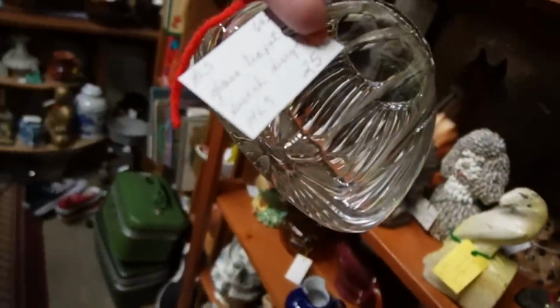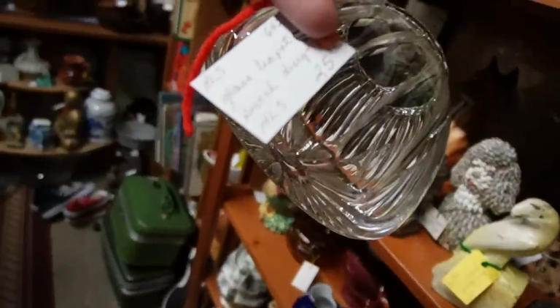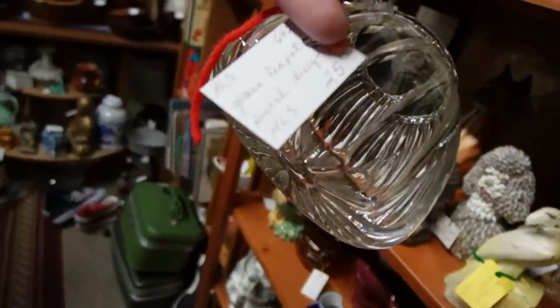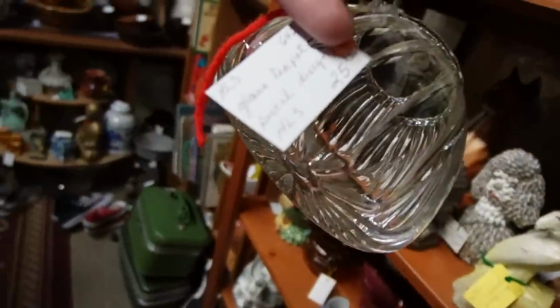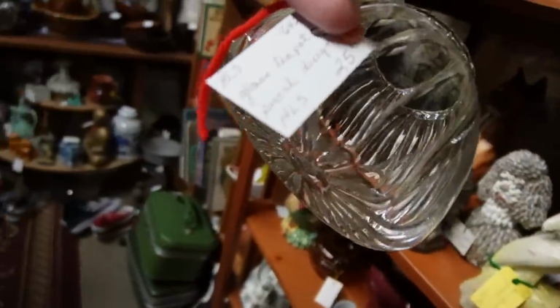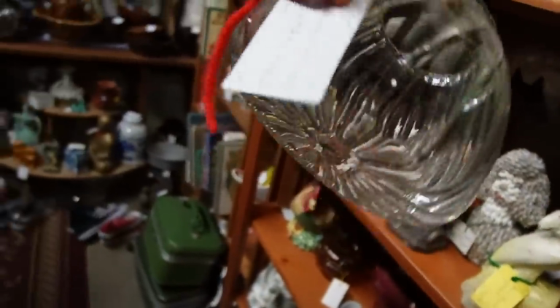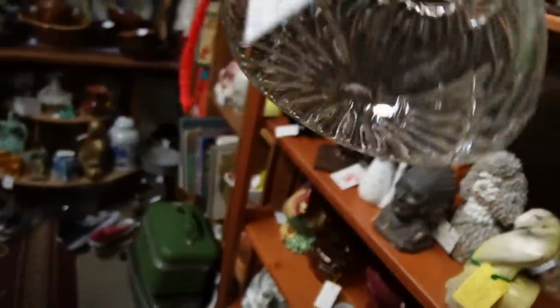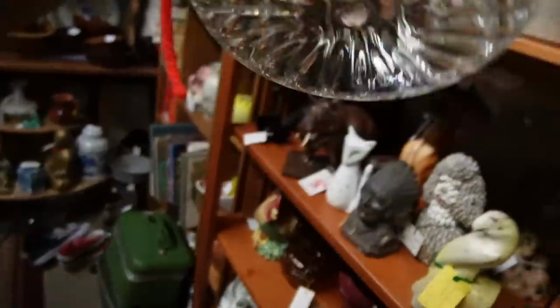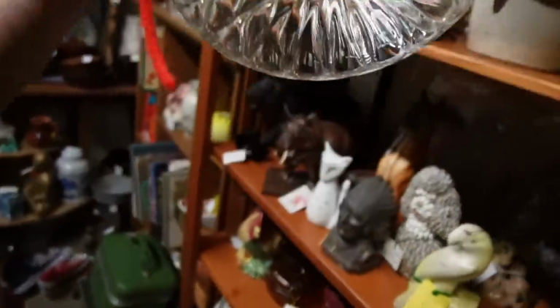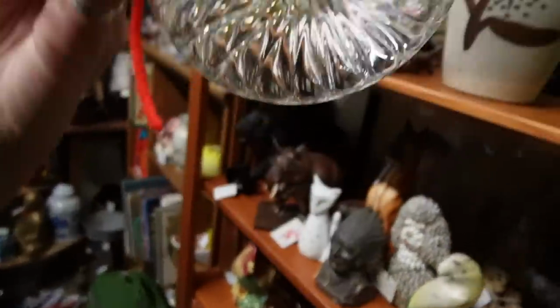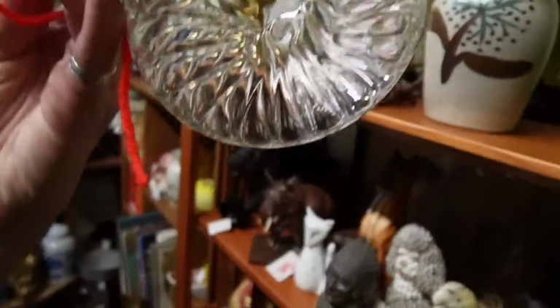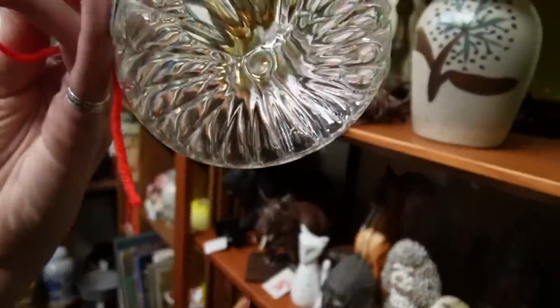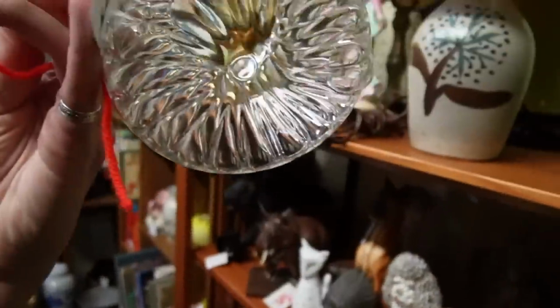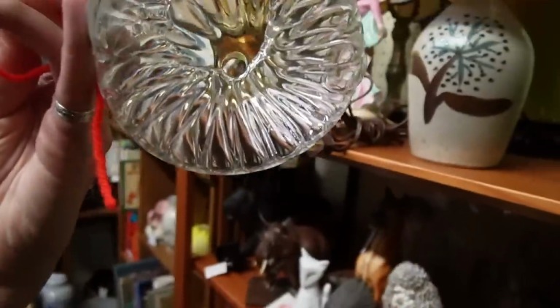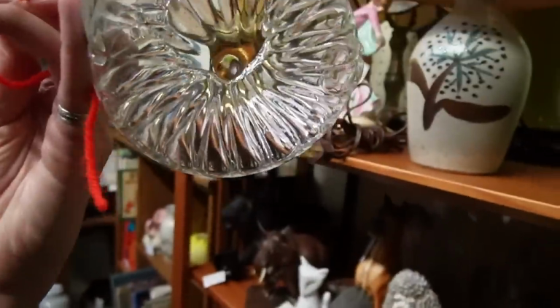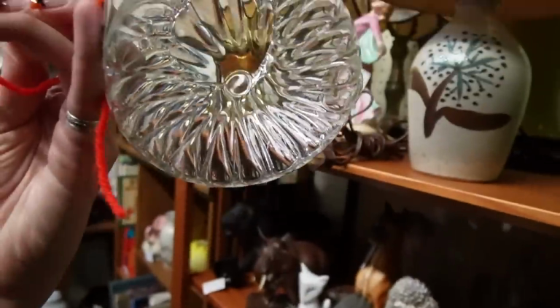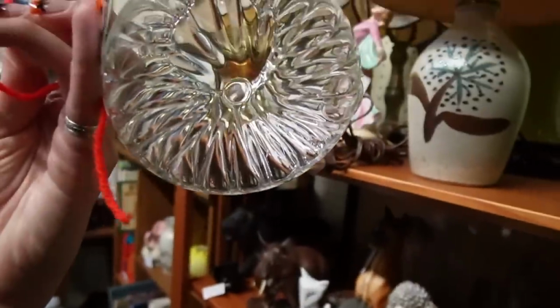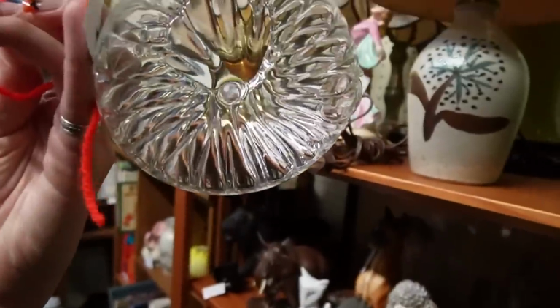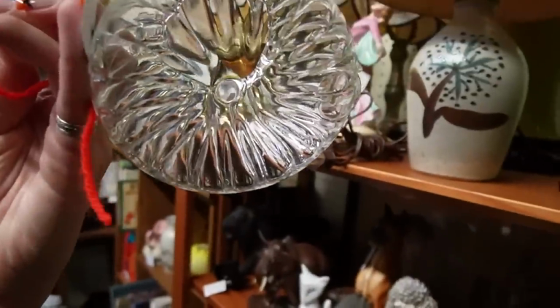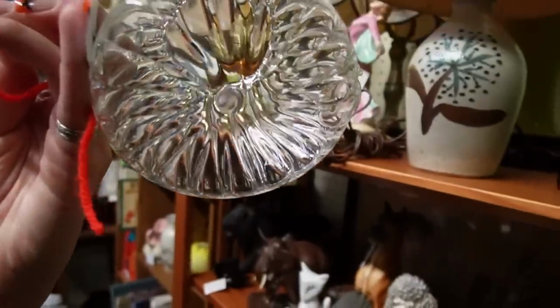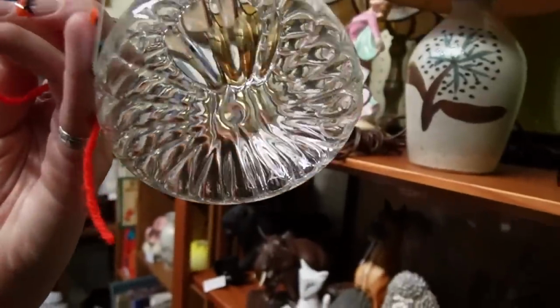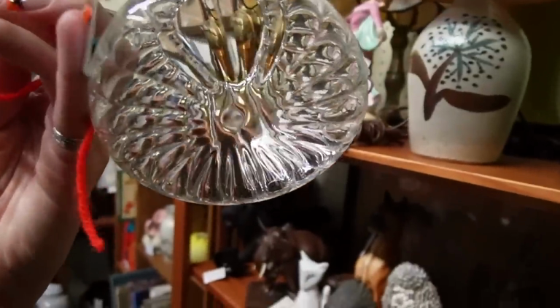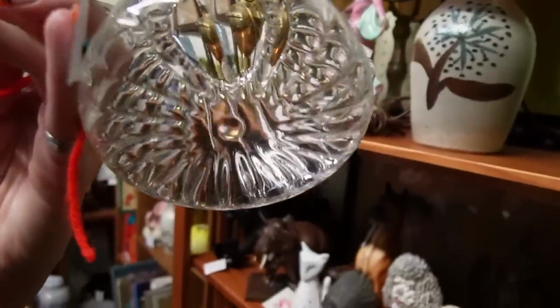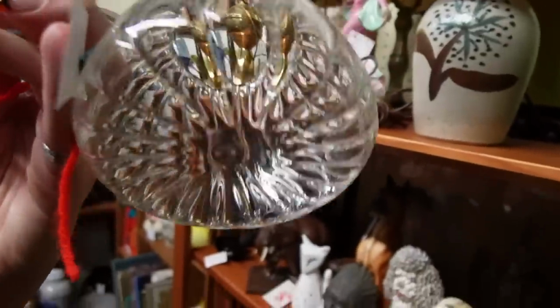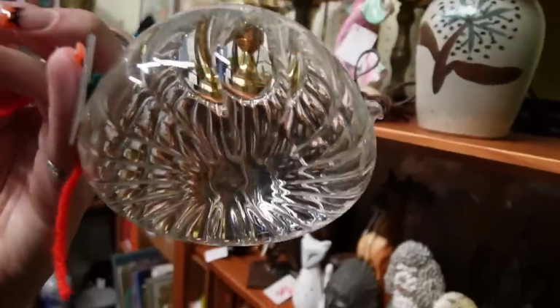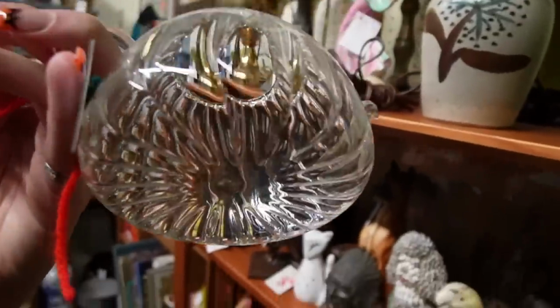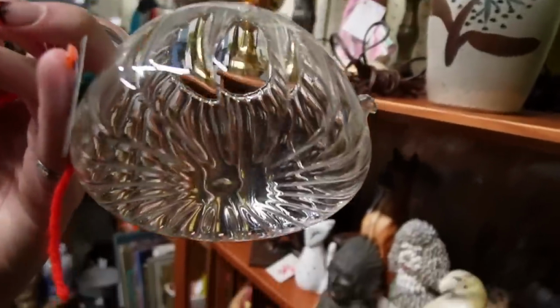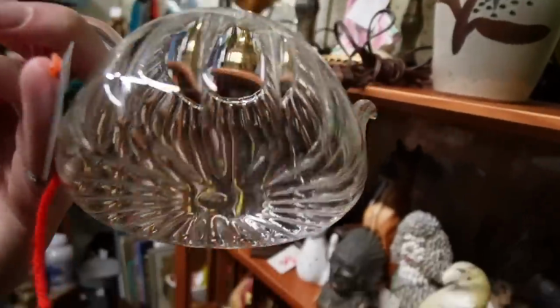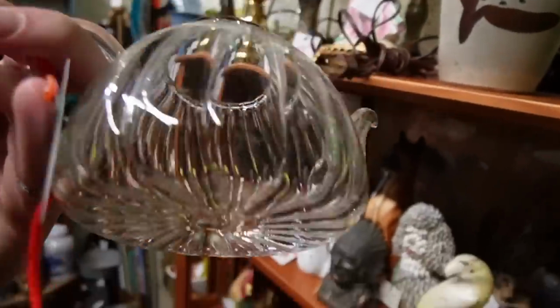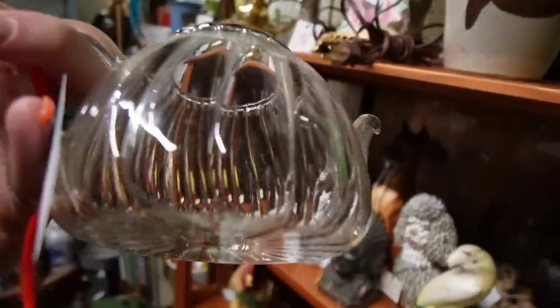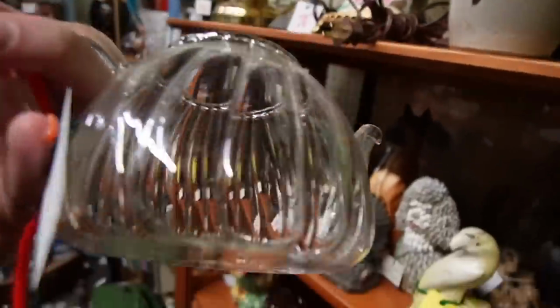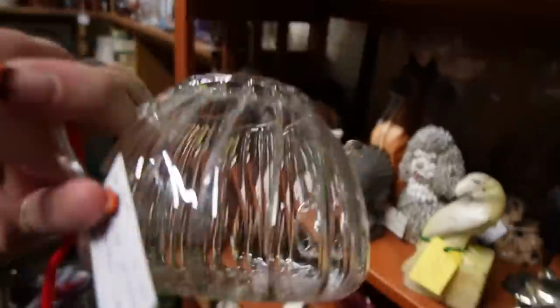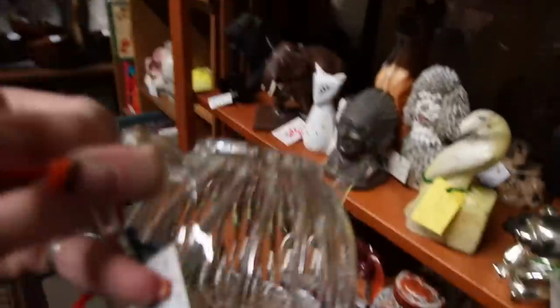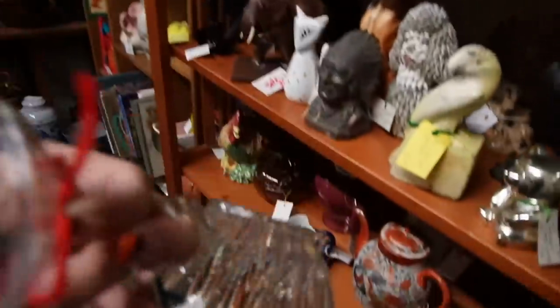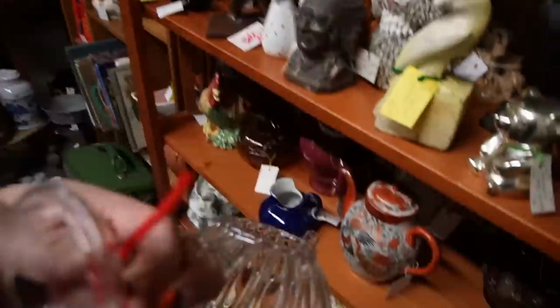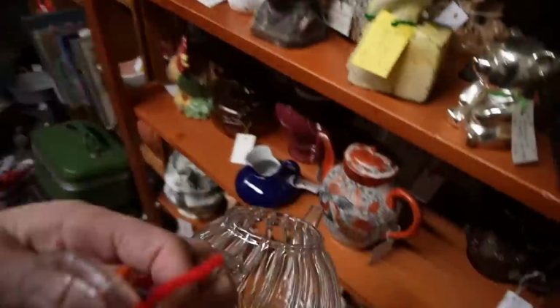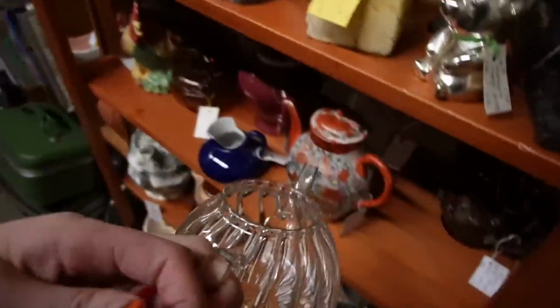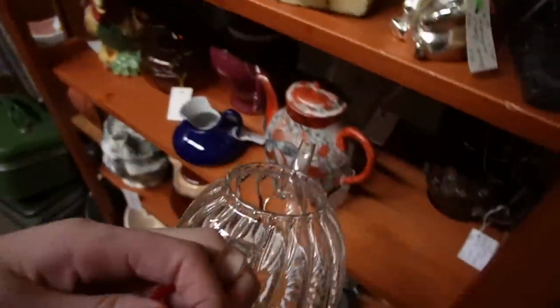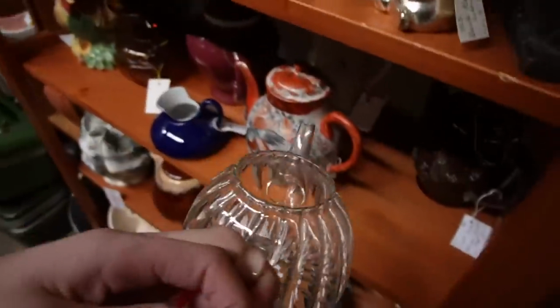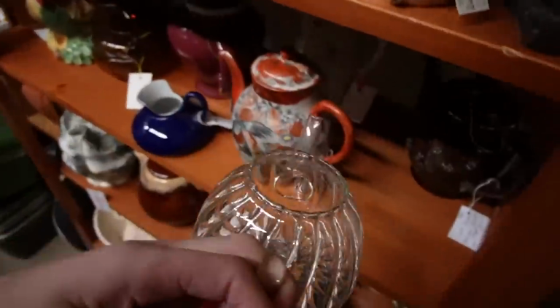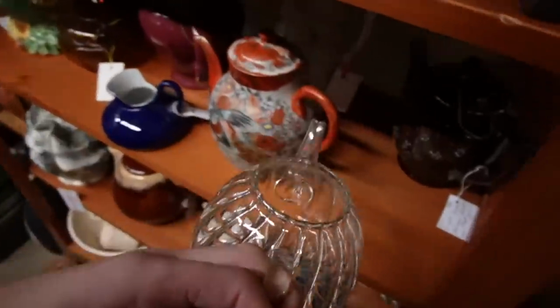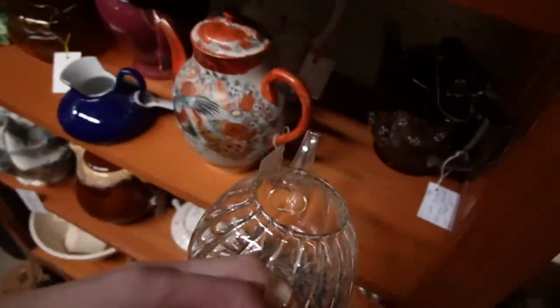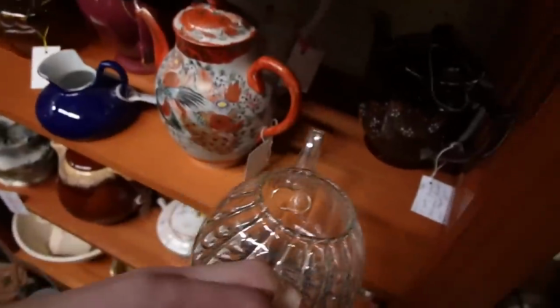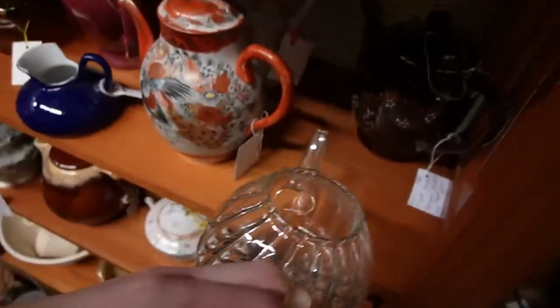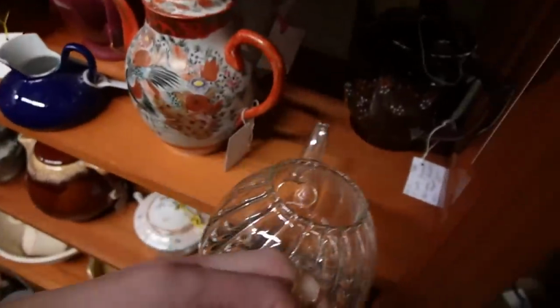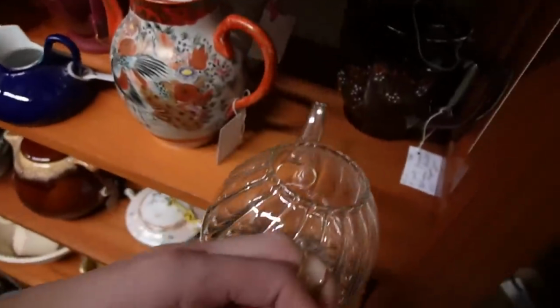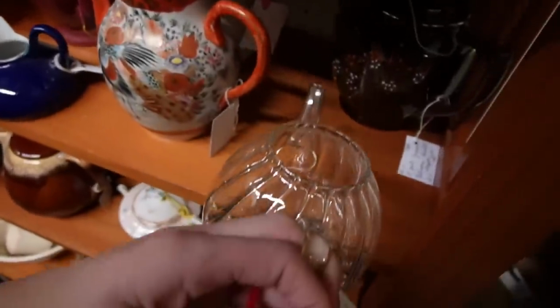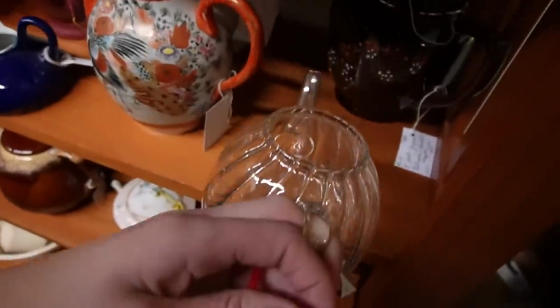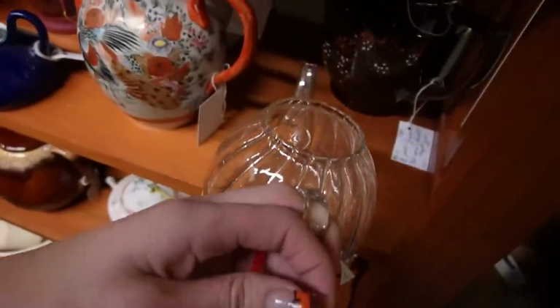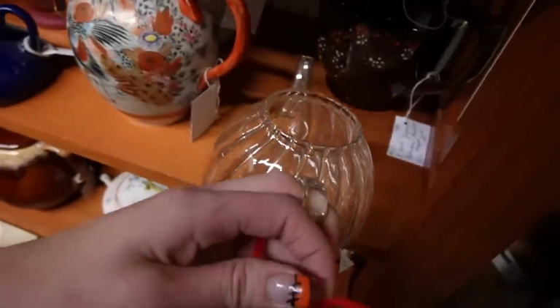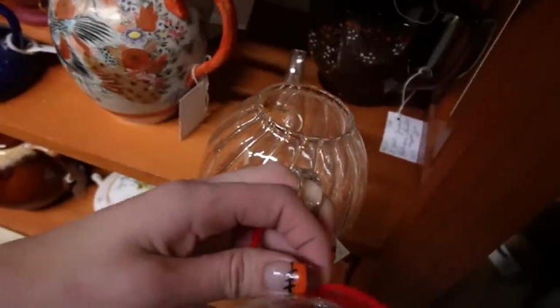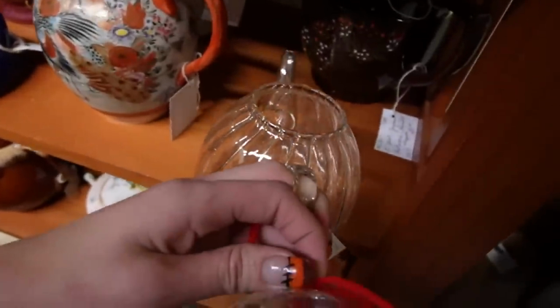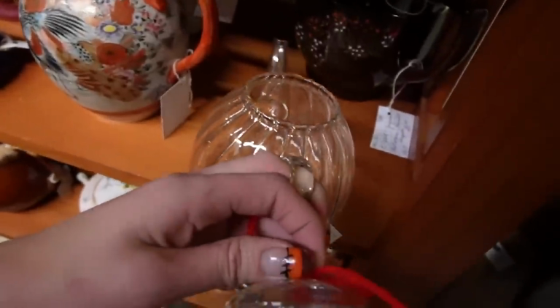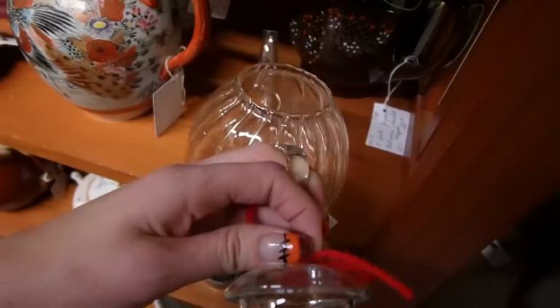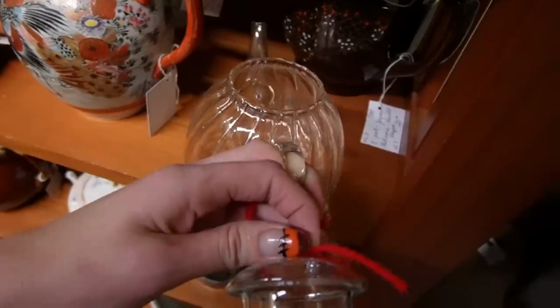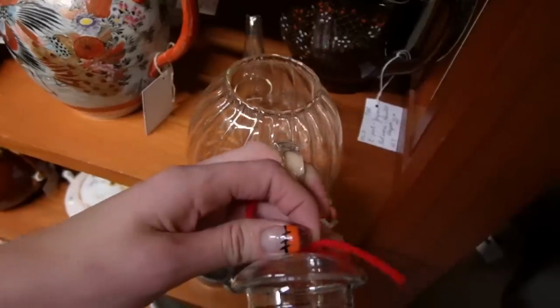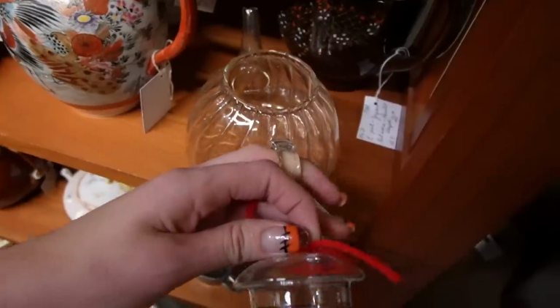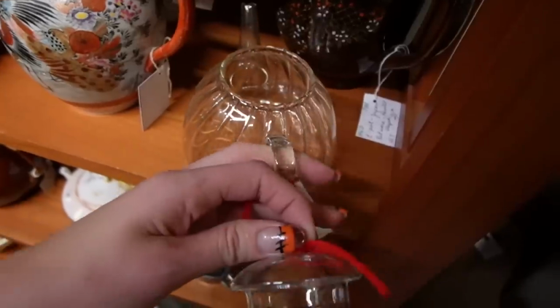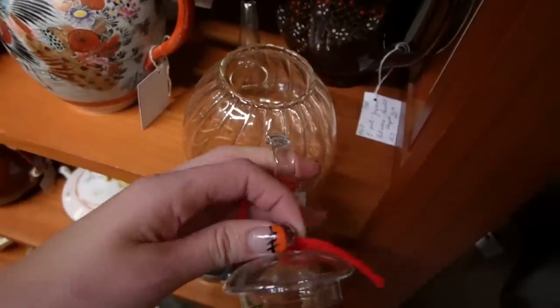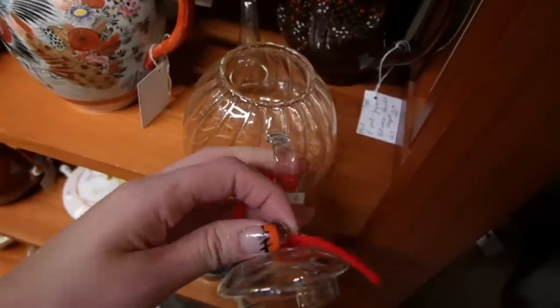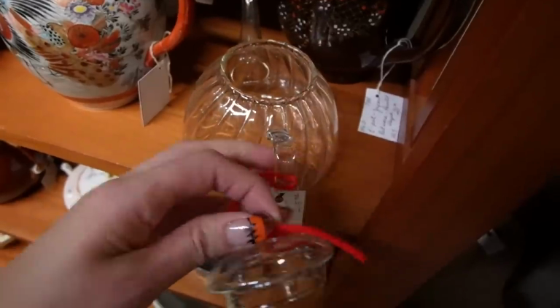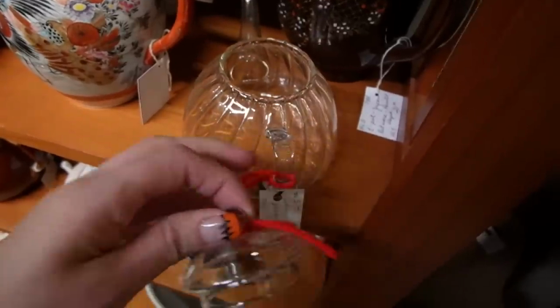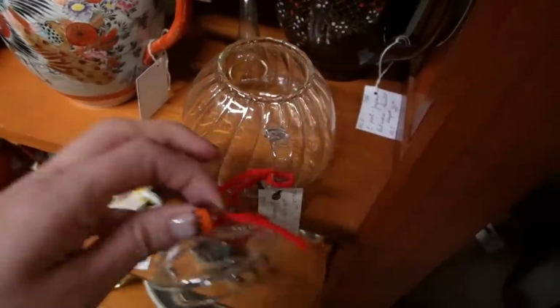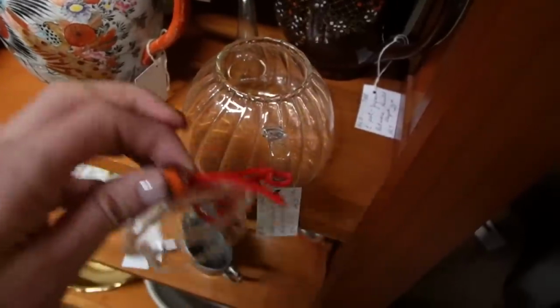There's a glass tea box with a roll design — this is very thin and it kind of reminds me of Venetian glass.